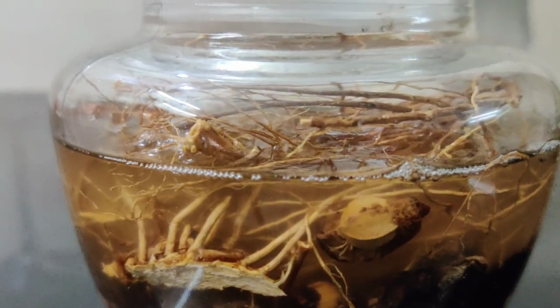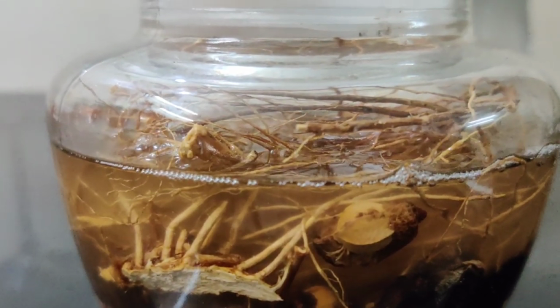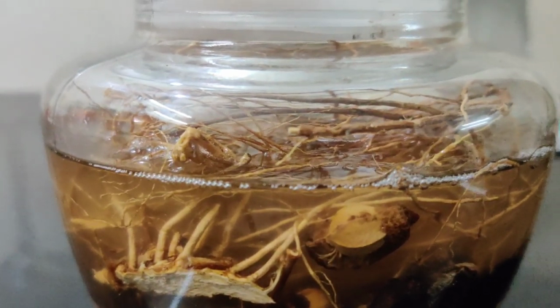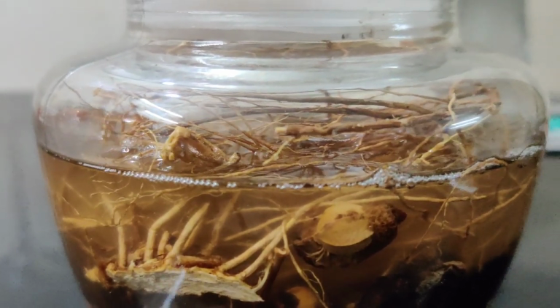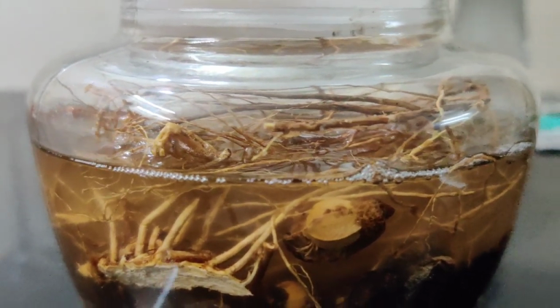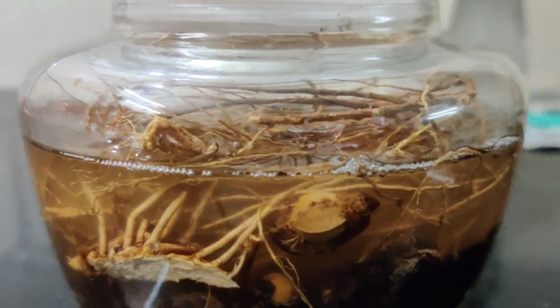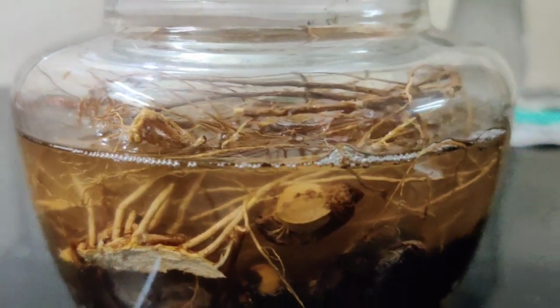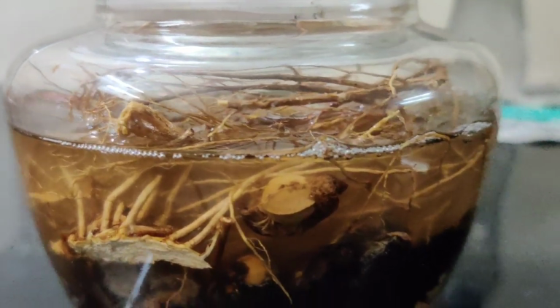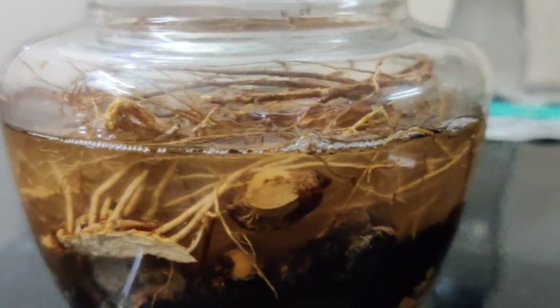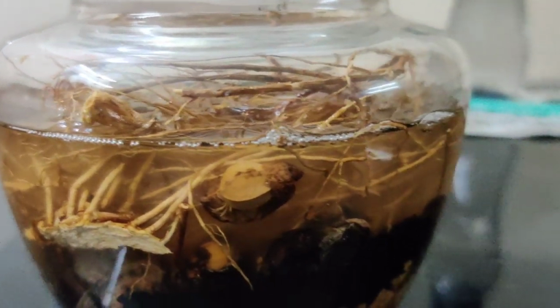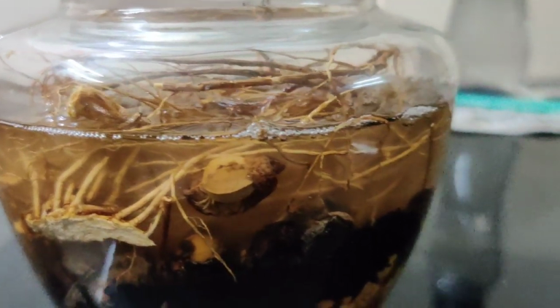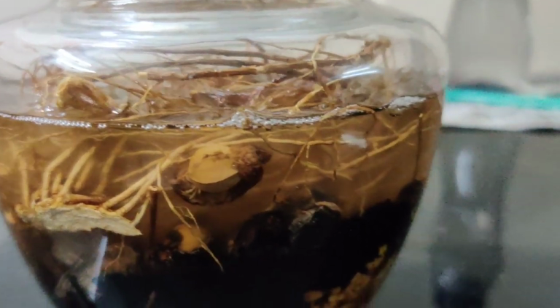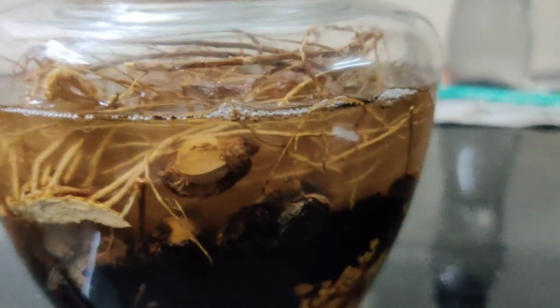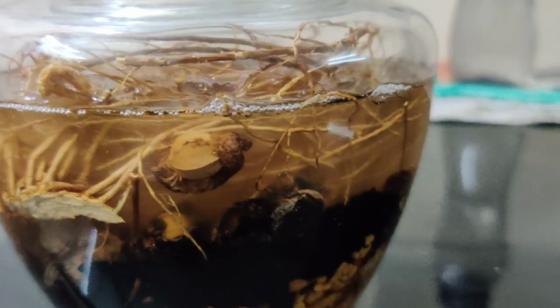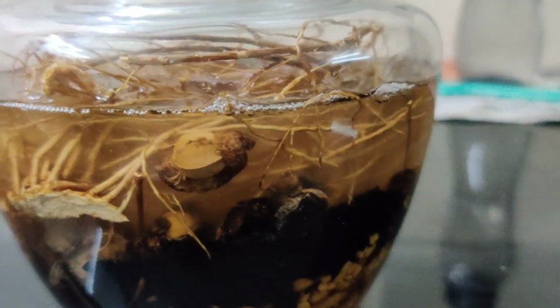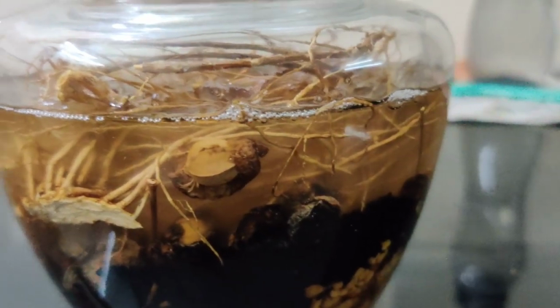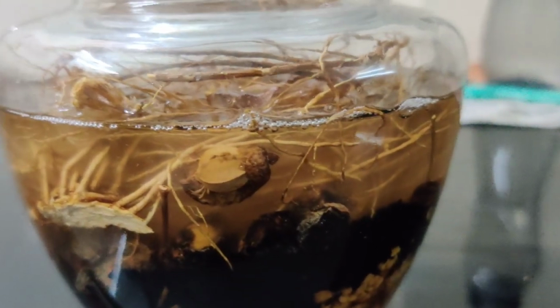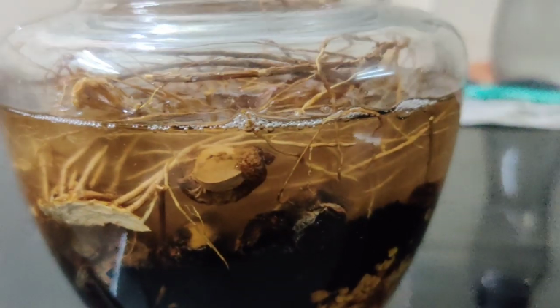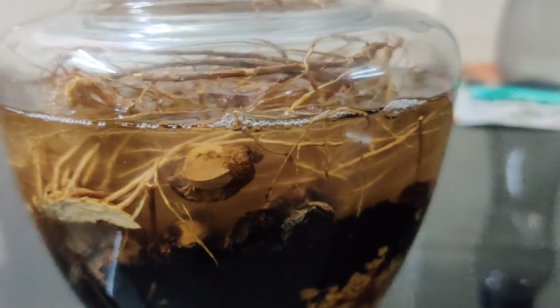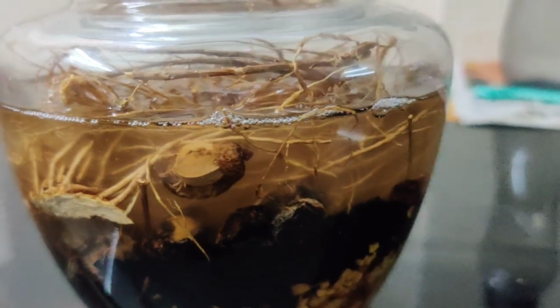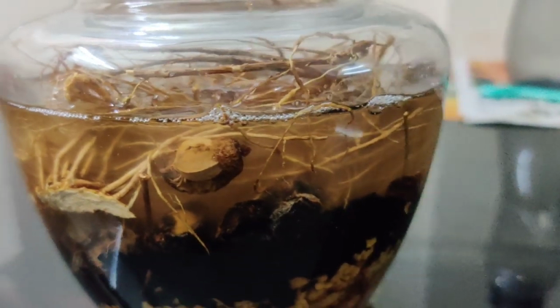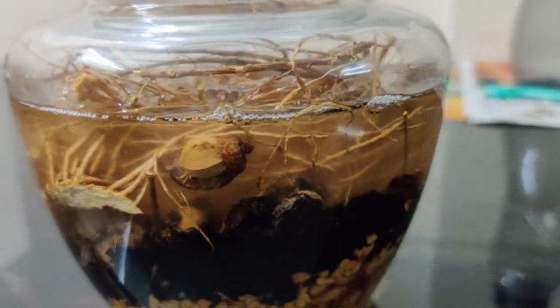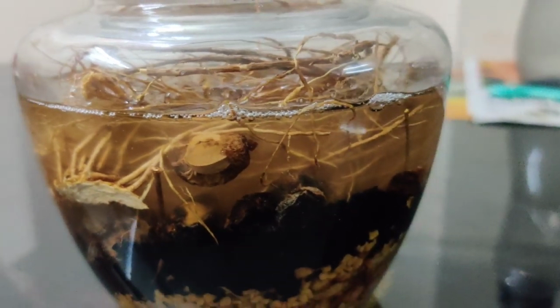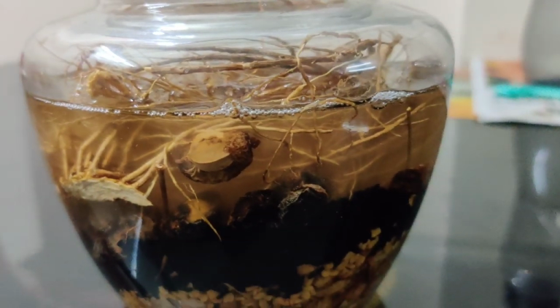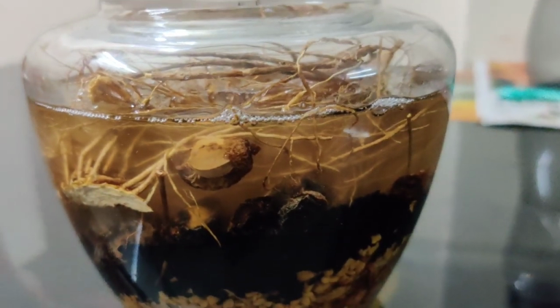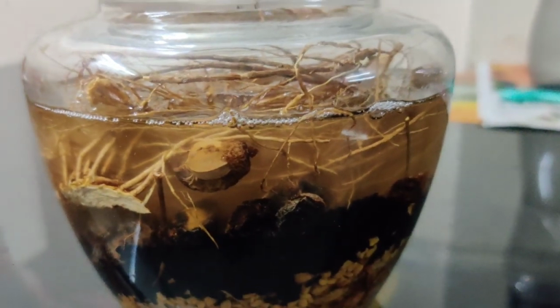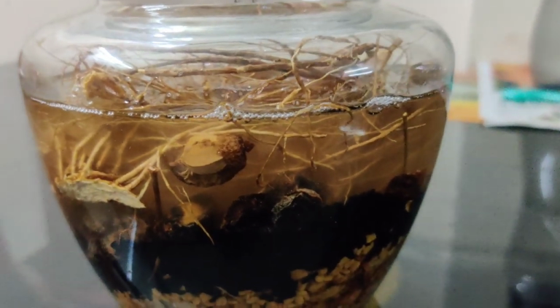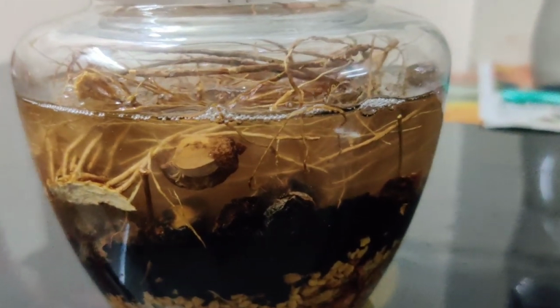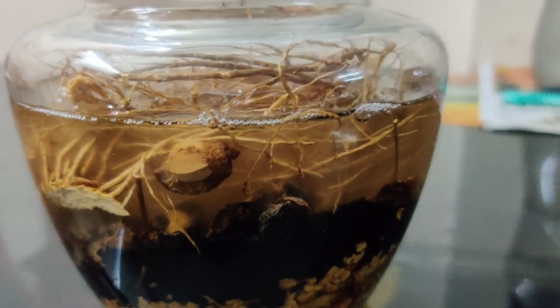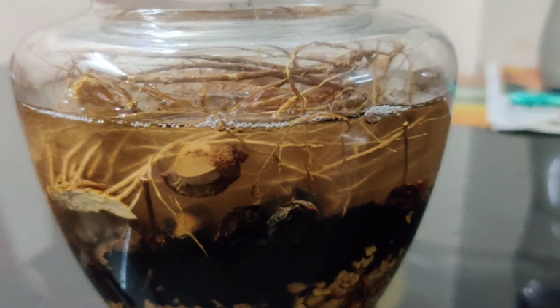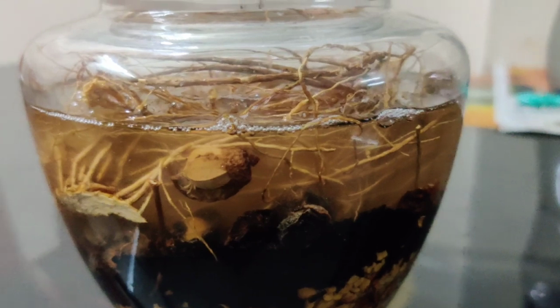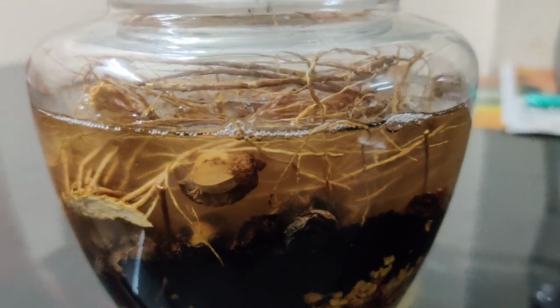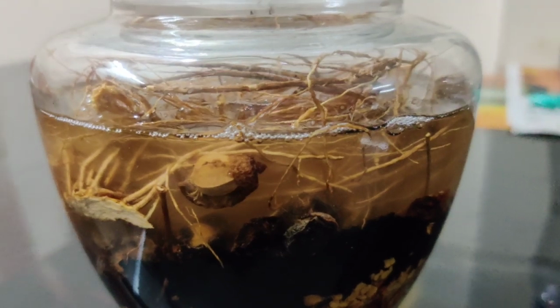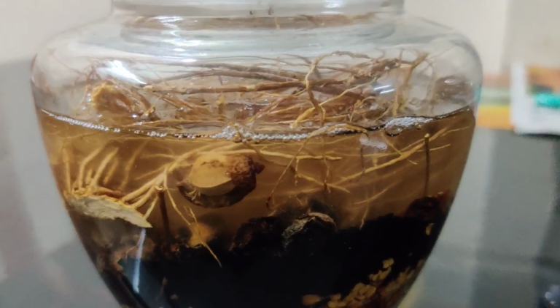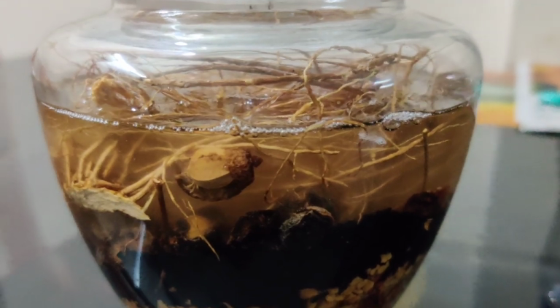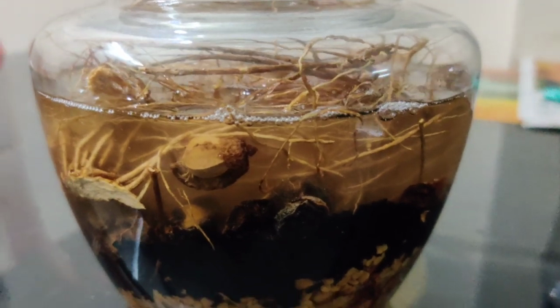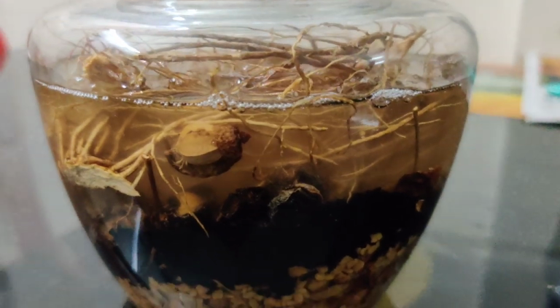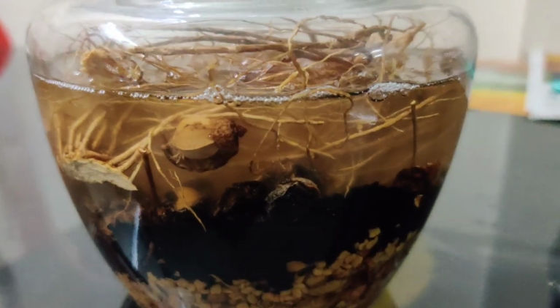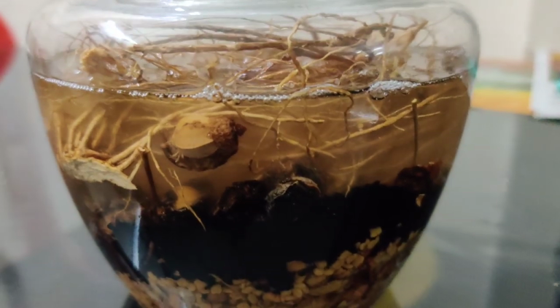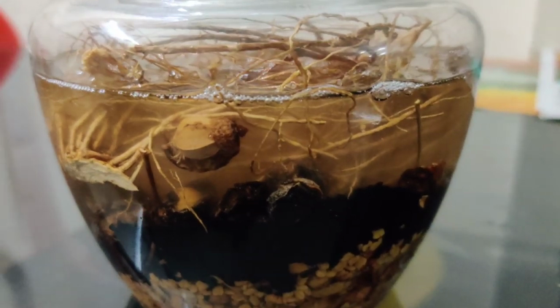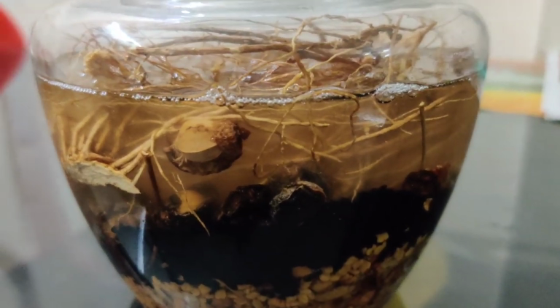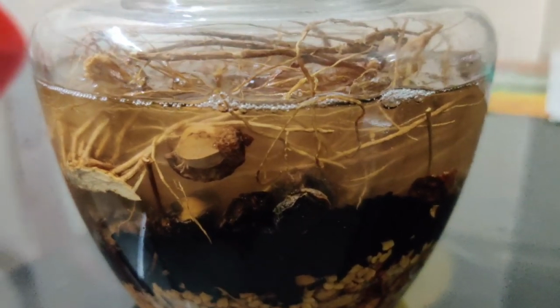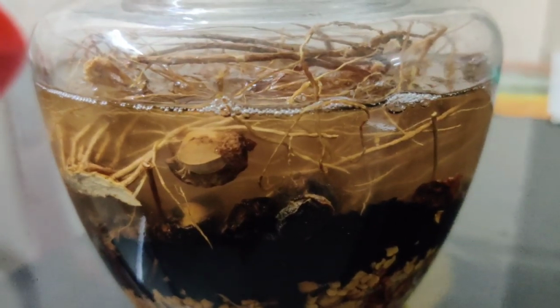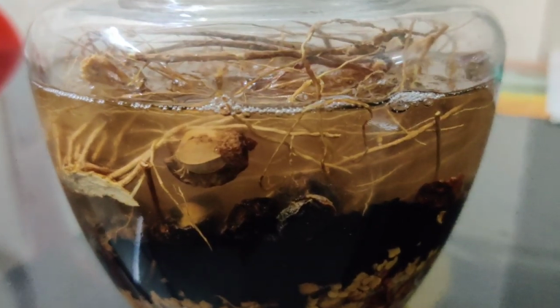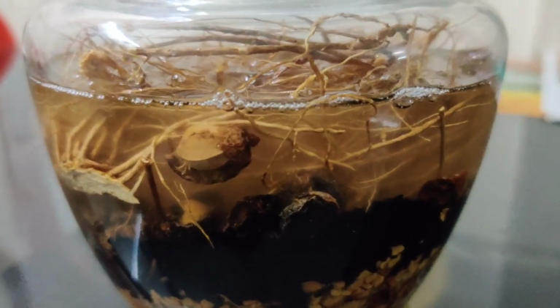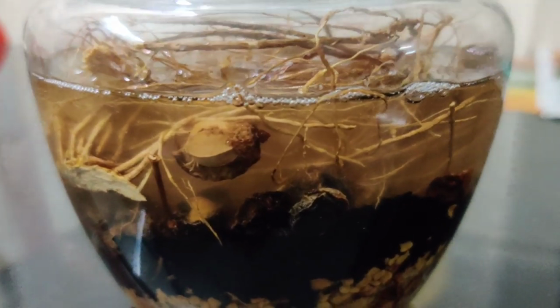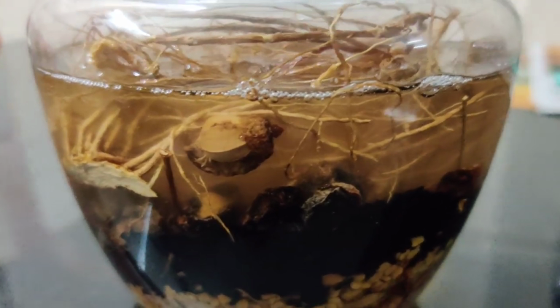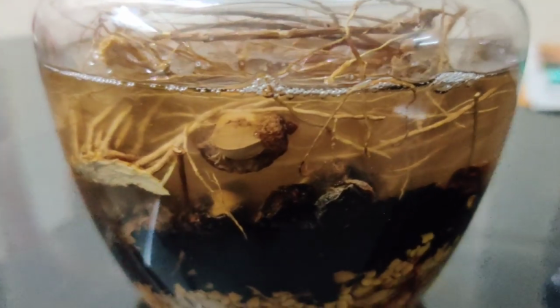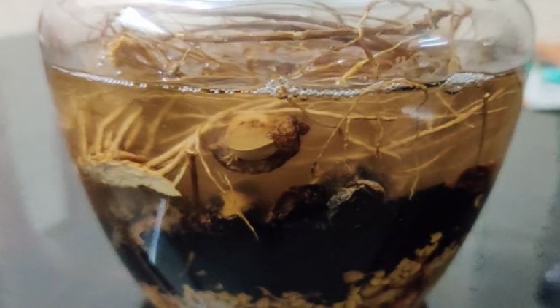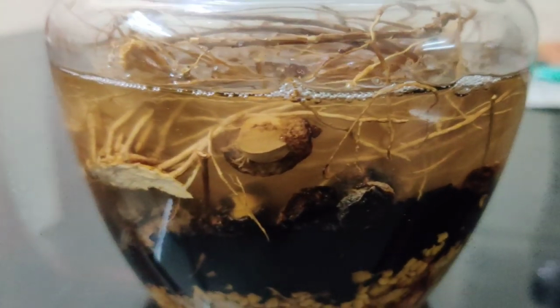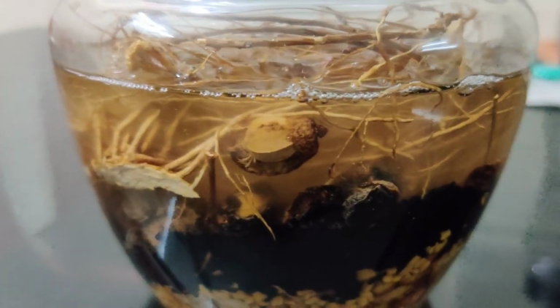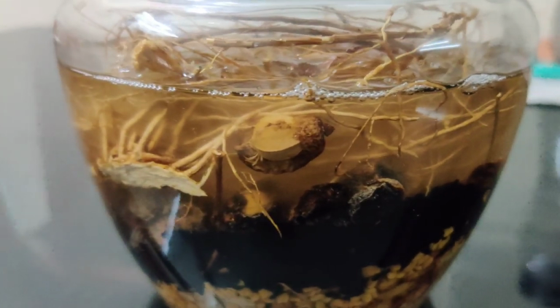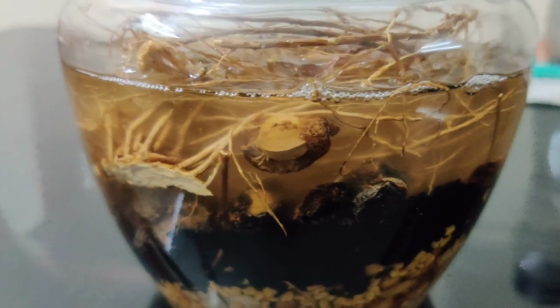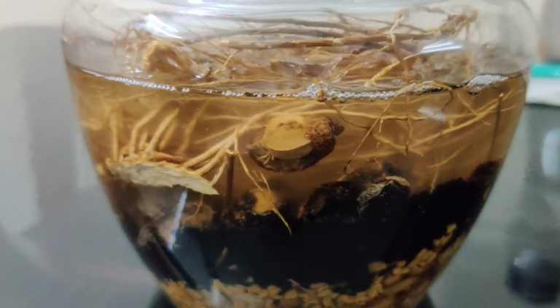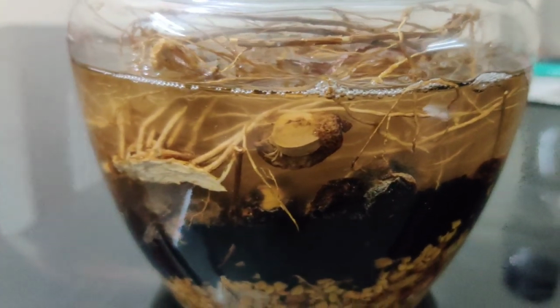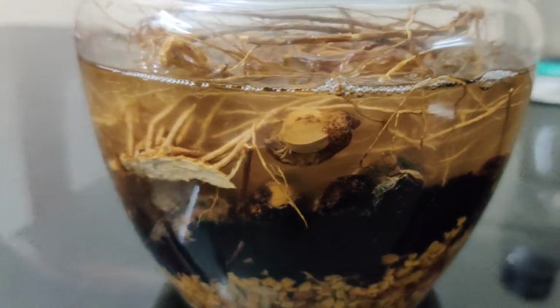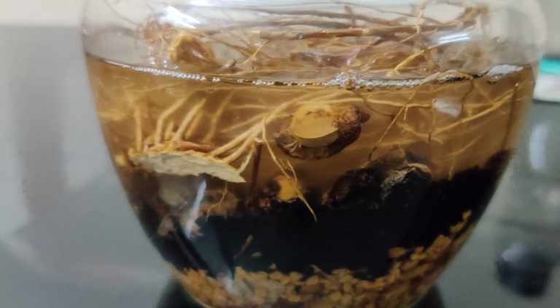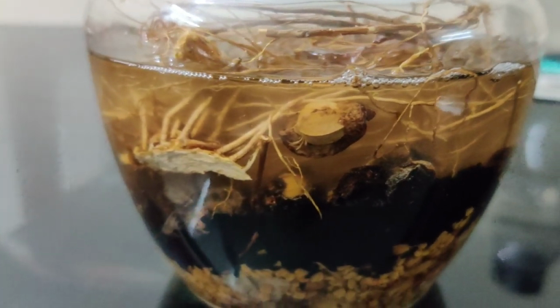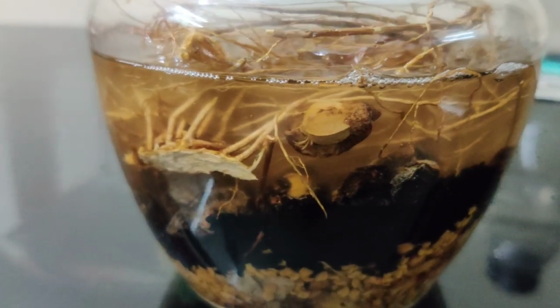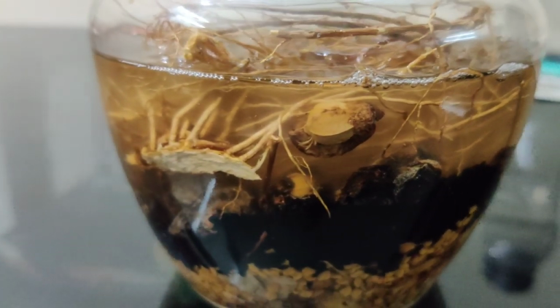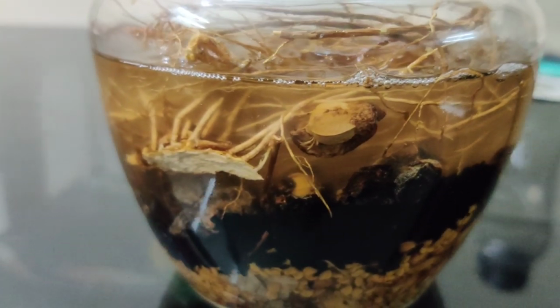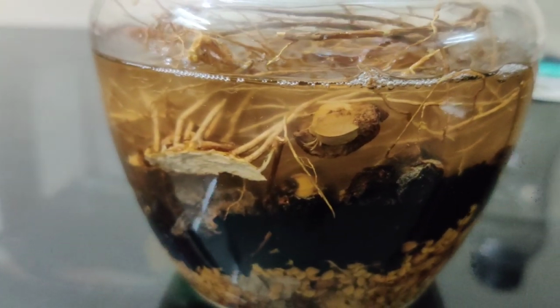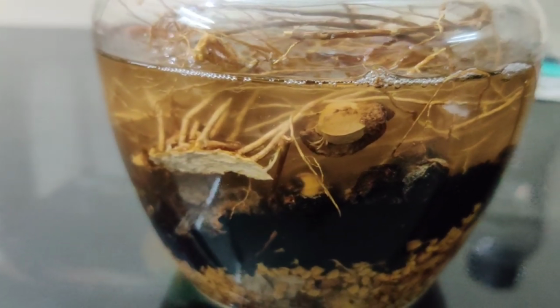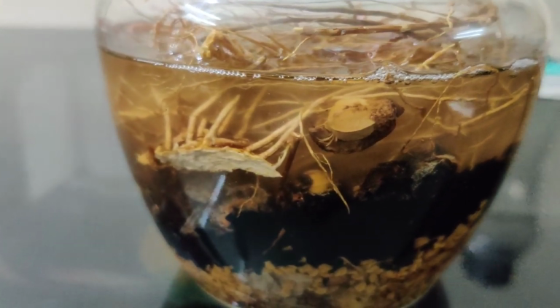I am going to show you something very important. We are going to show you a different hair split-end treatment.